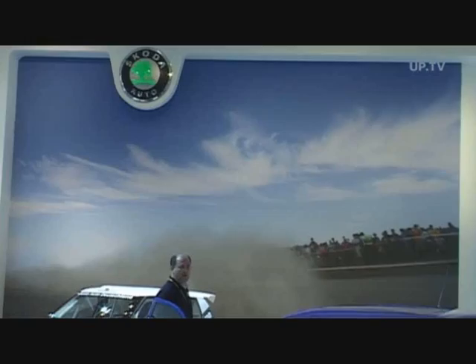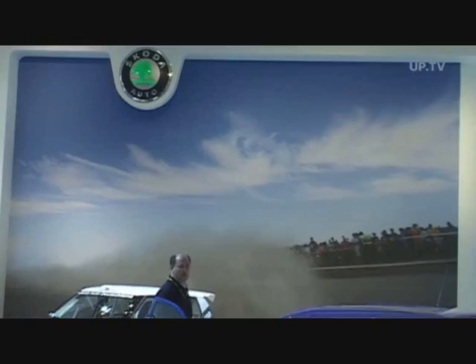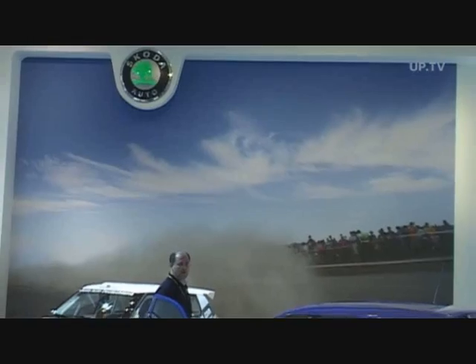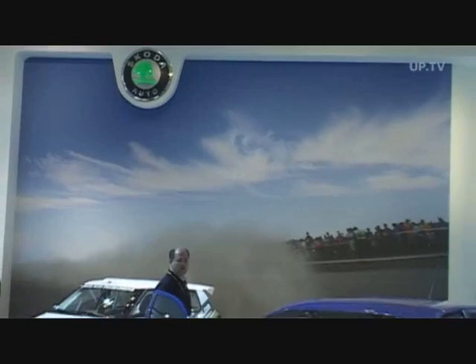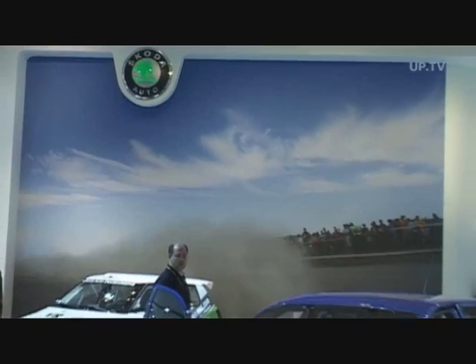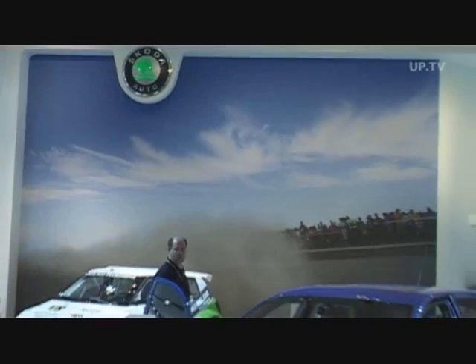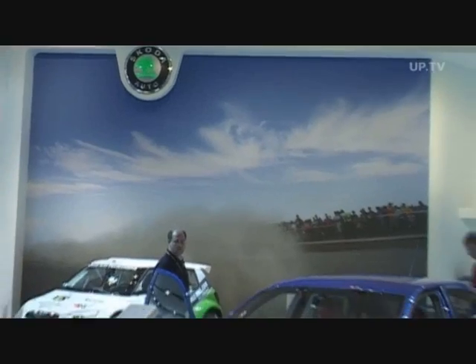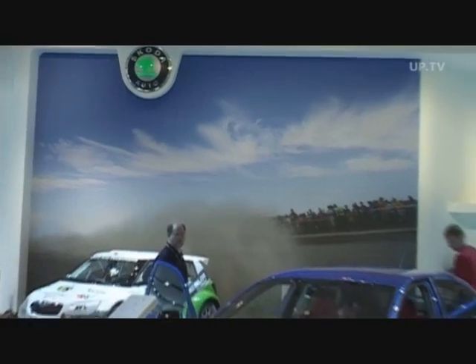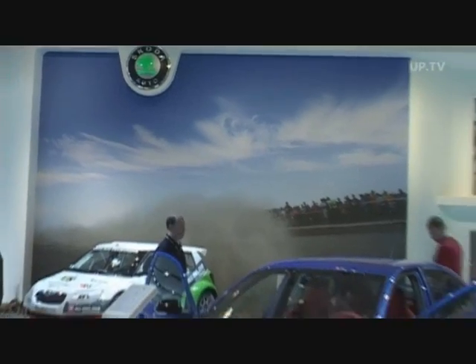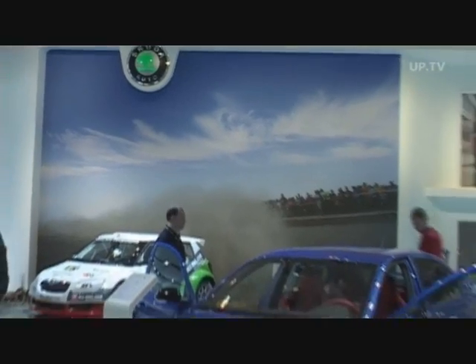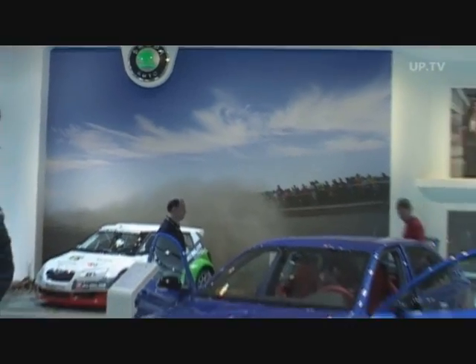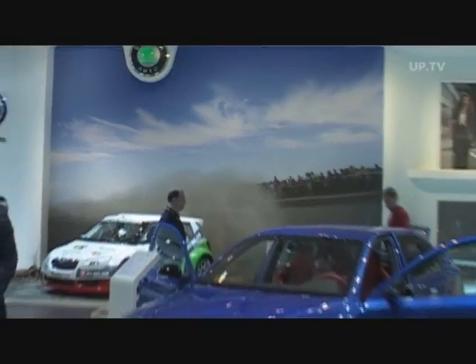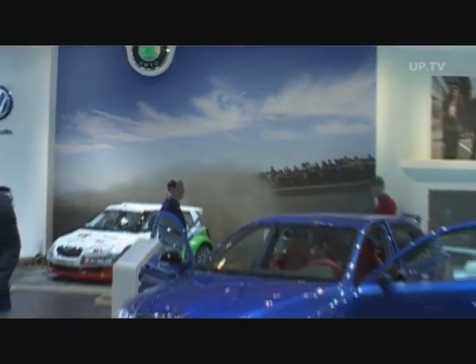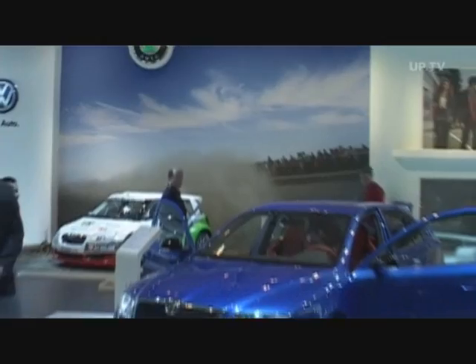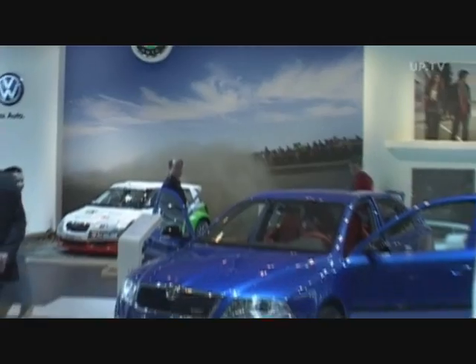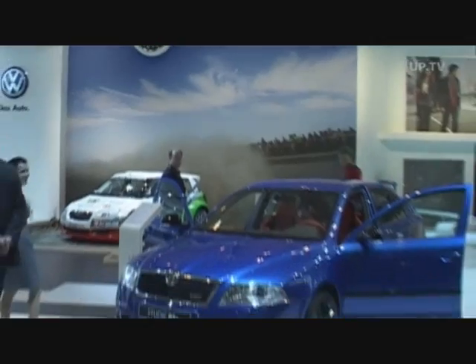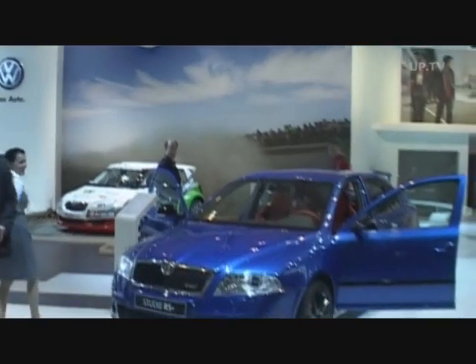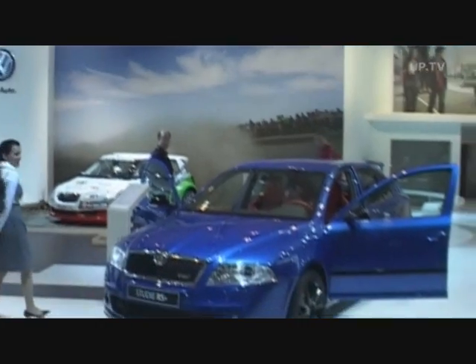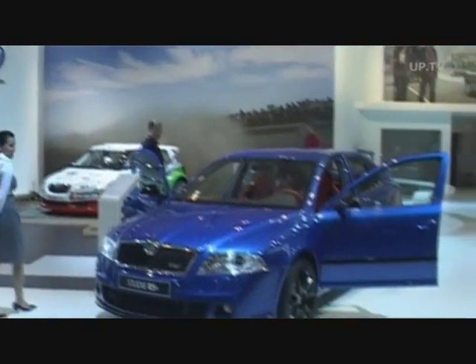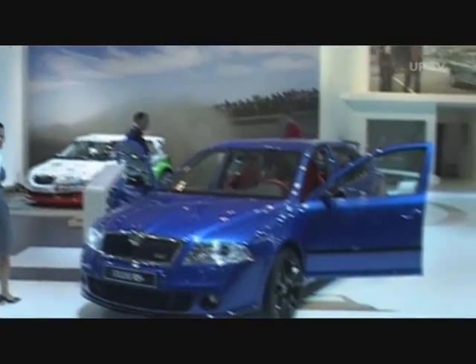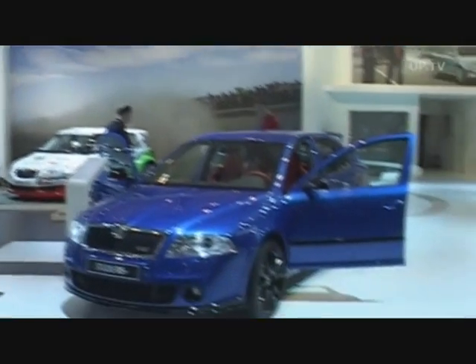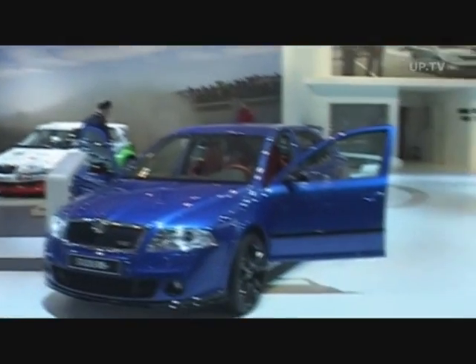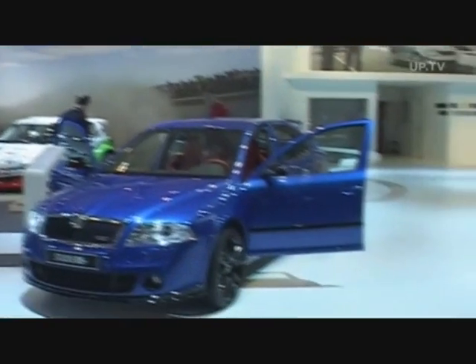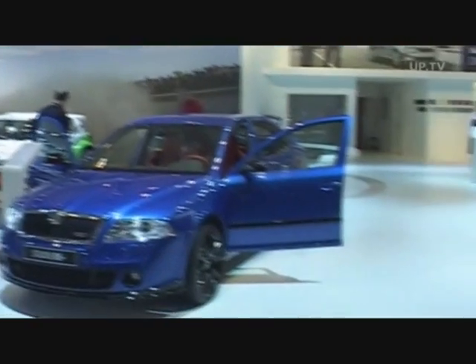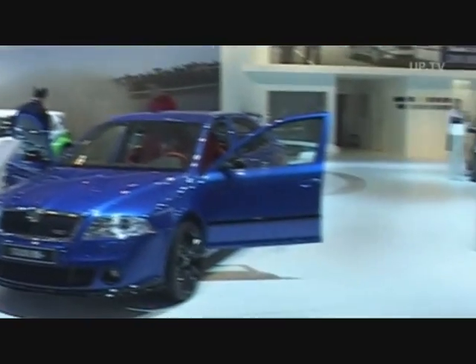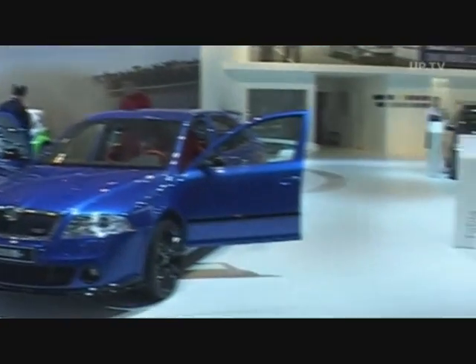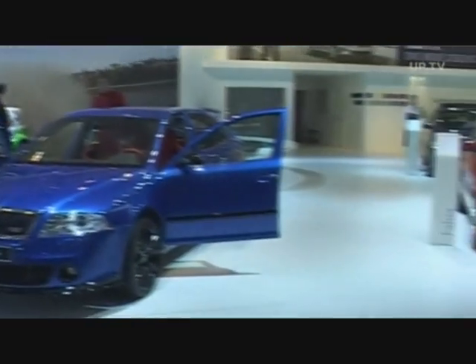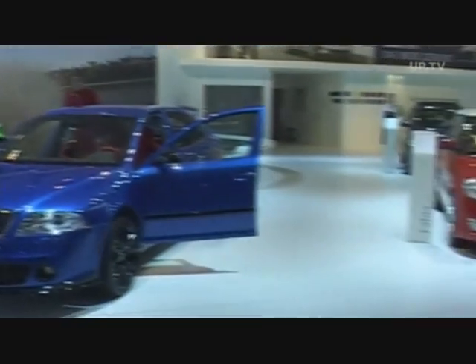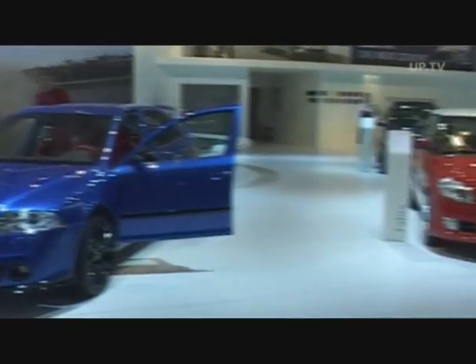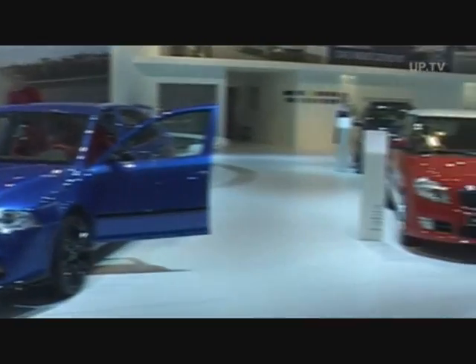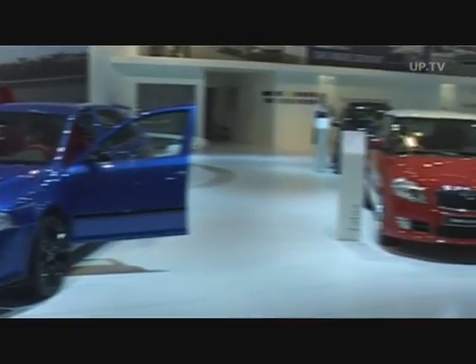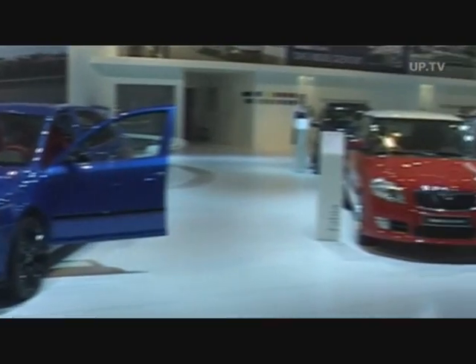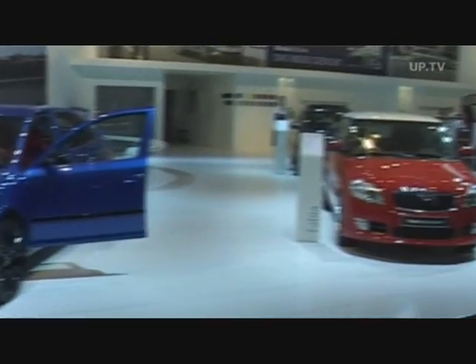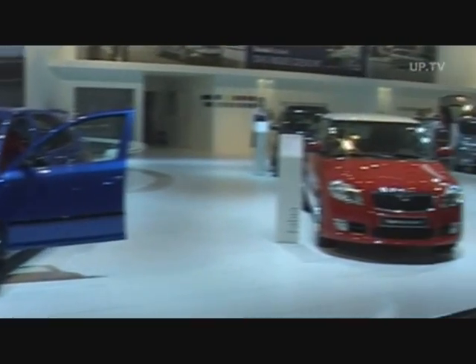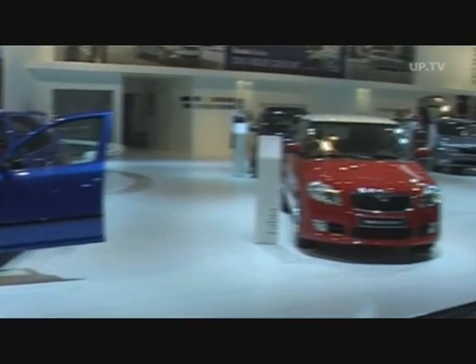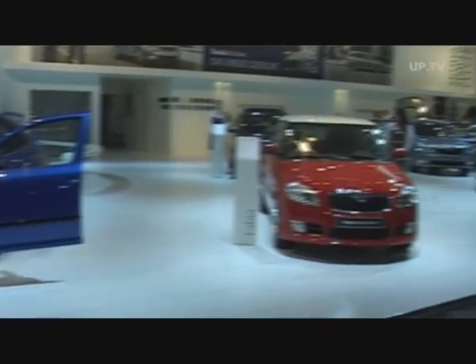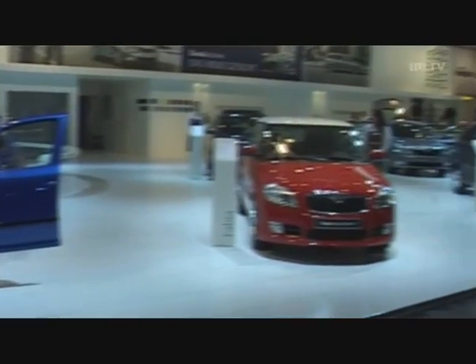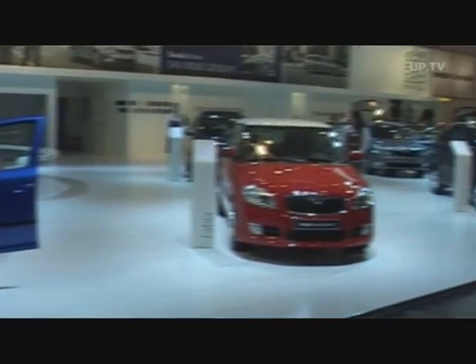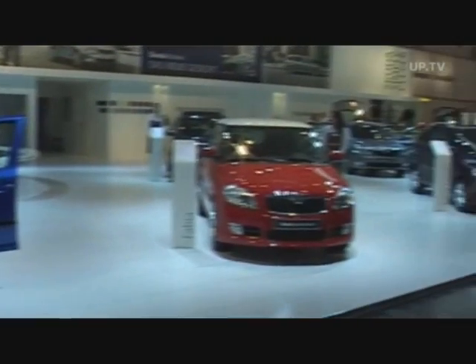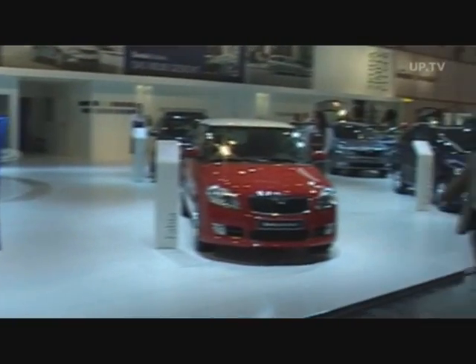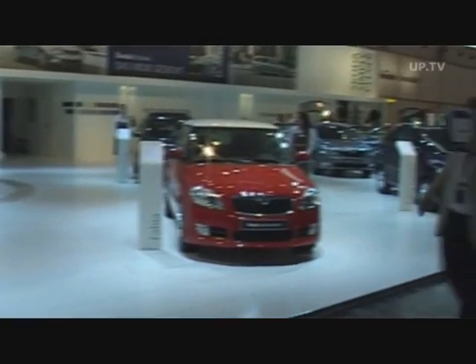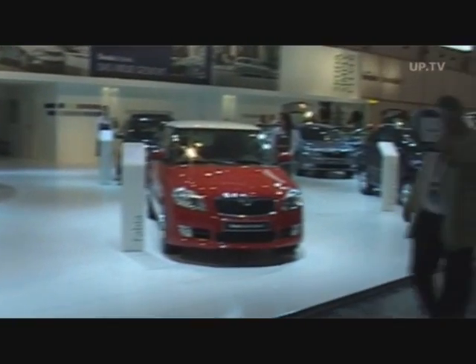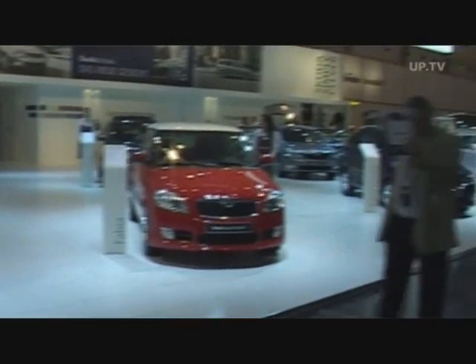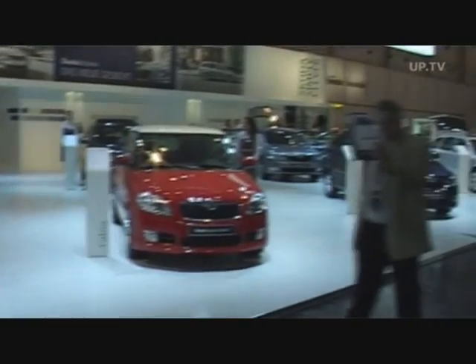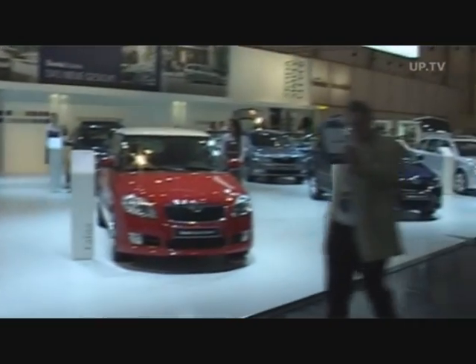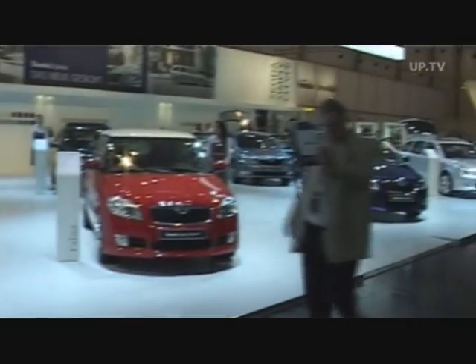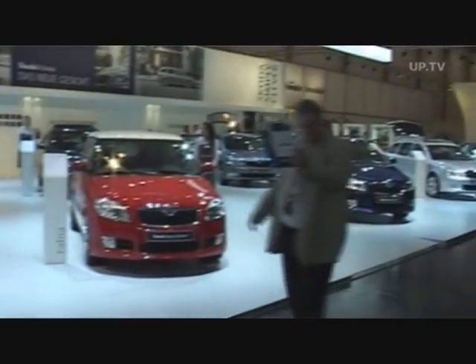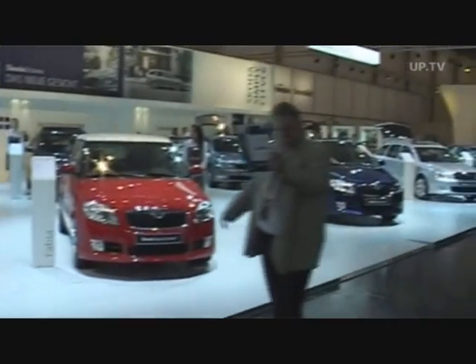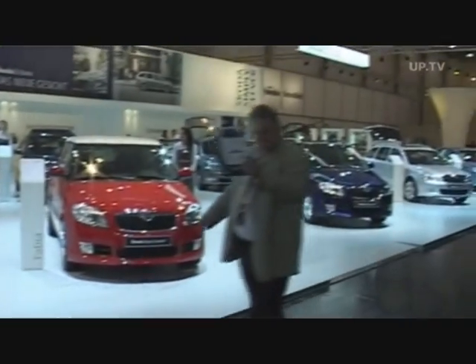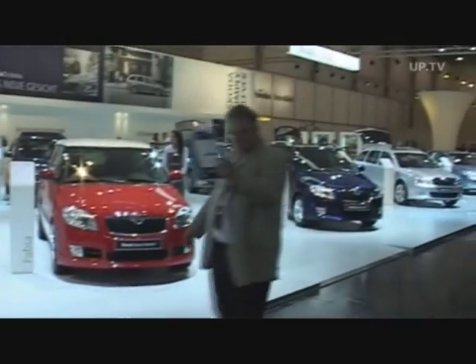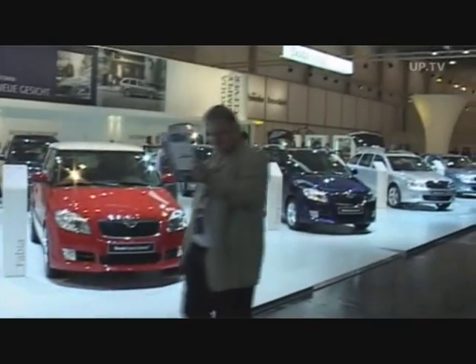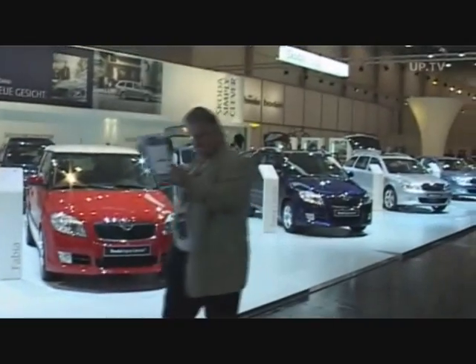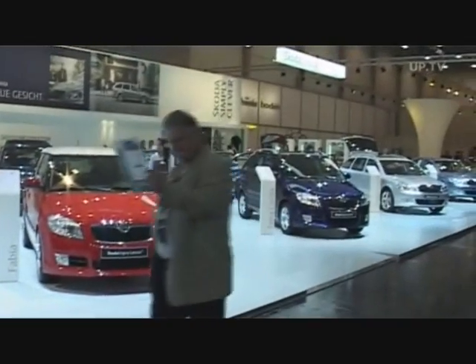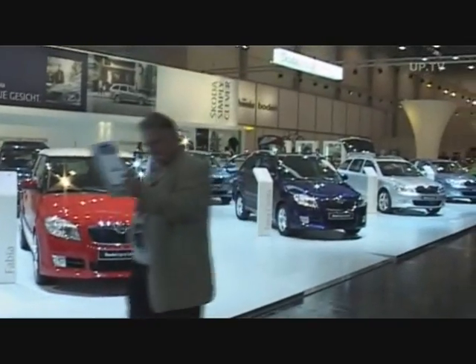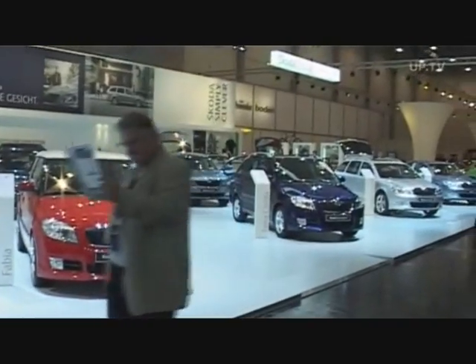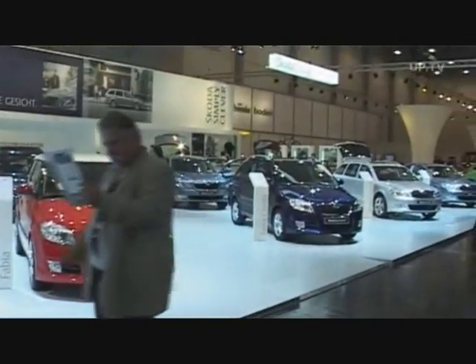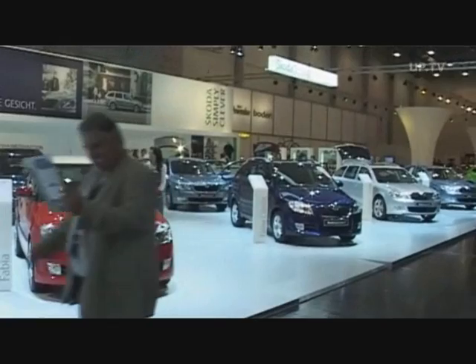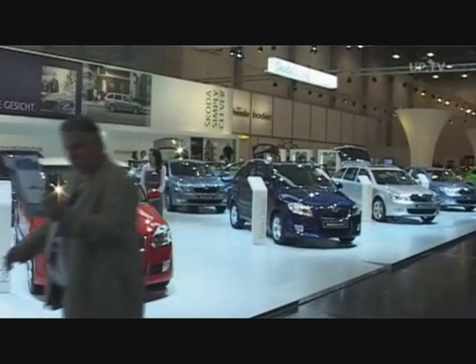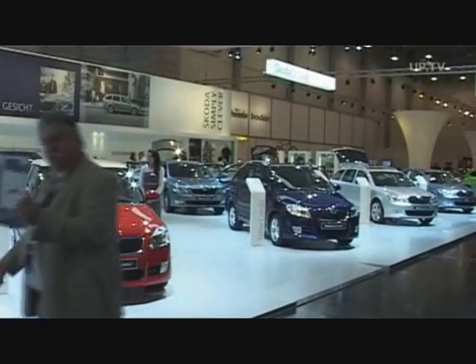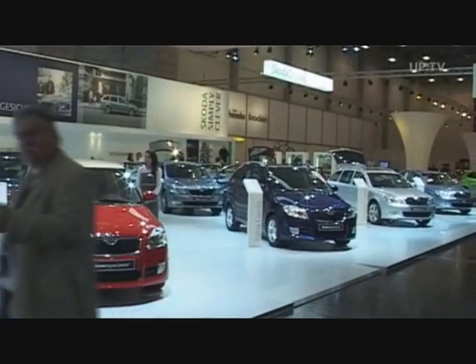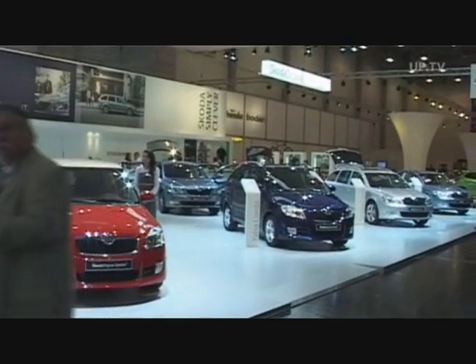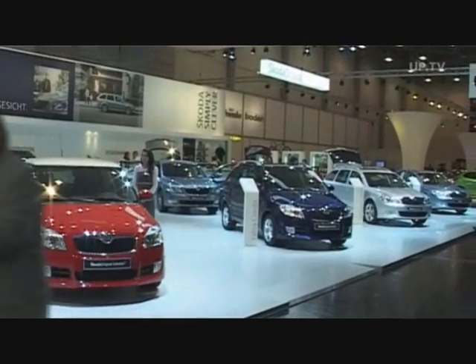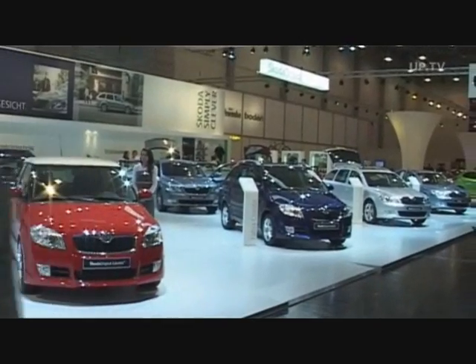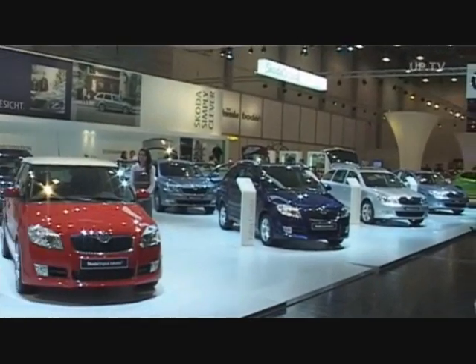Skoda celebrates the premiere of its Octavia RS study, only visibly different from the regular Octavia RS.